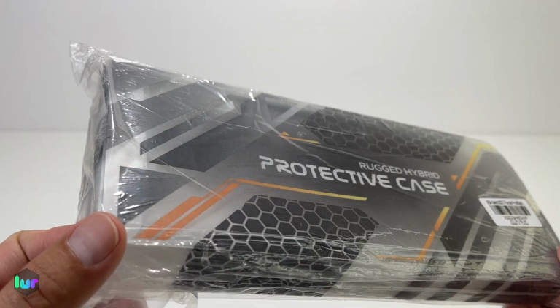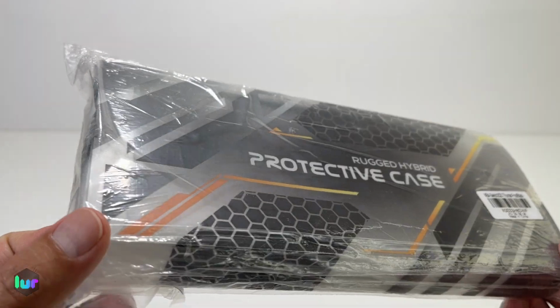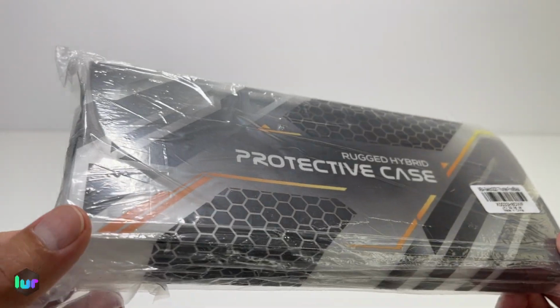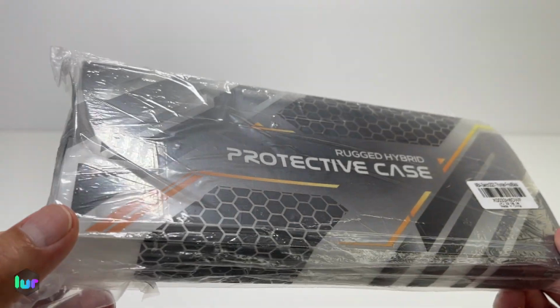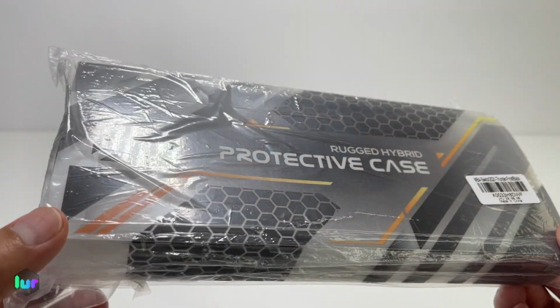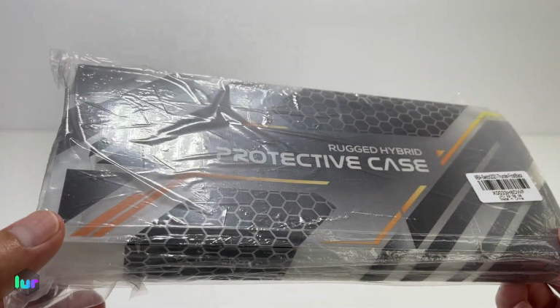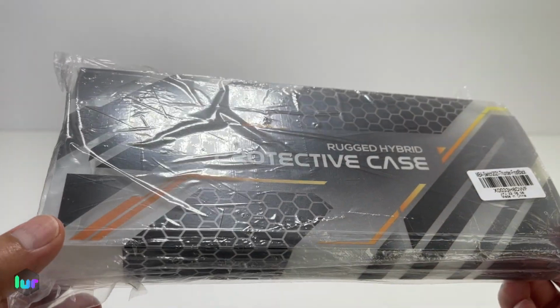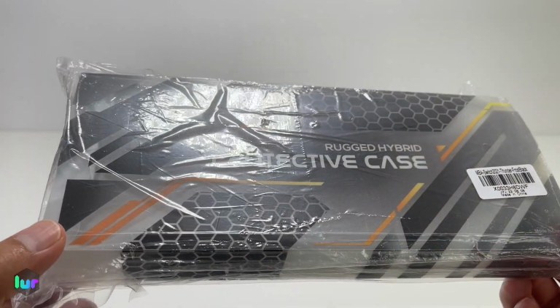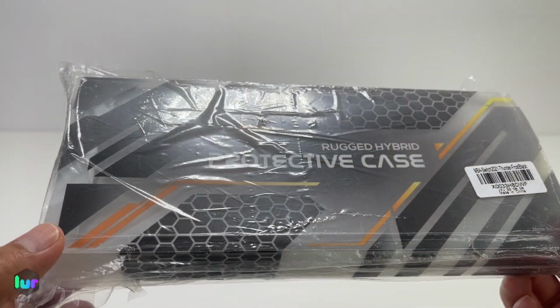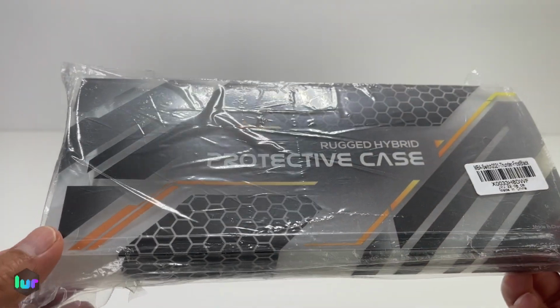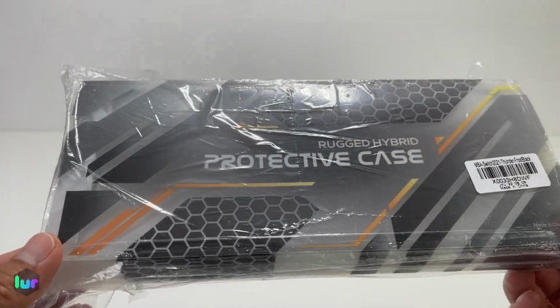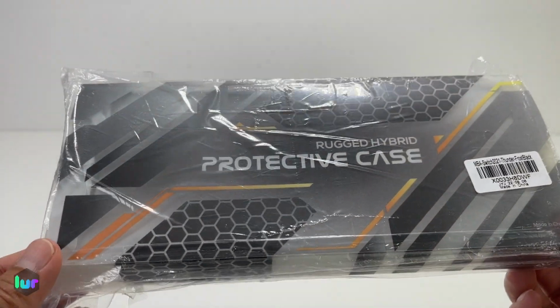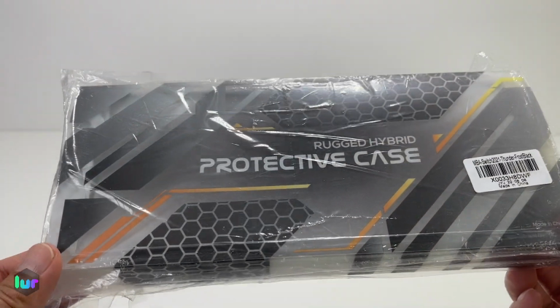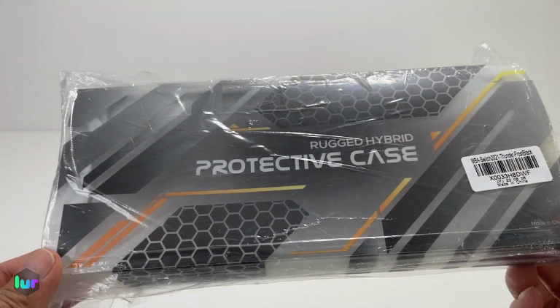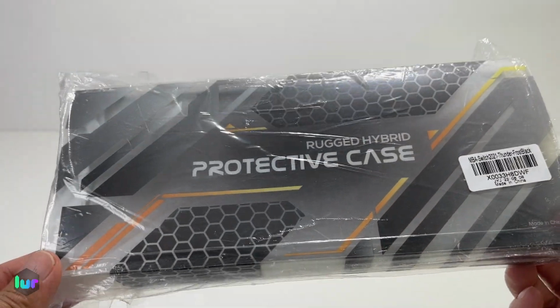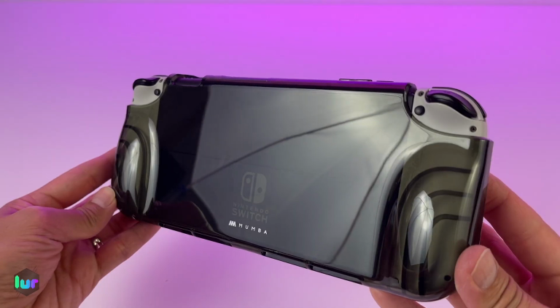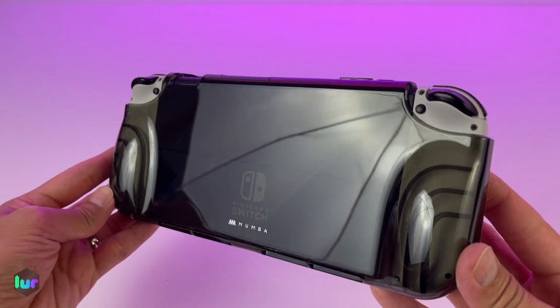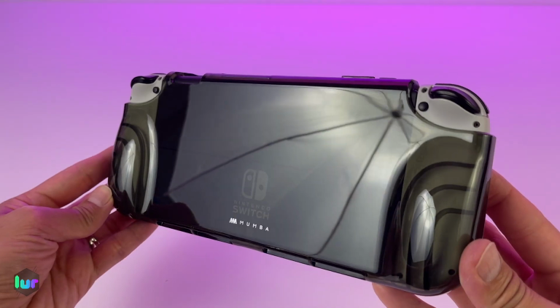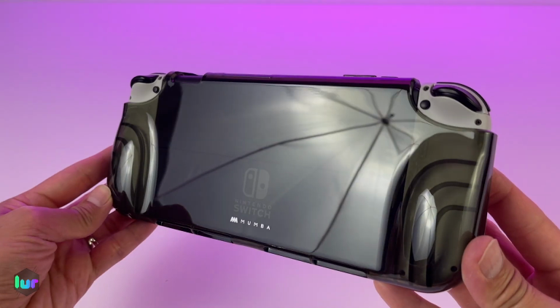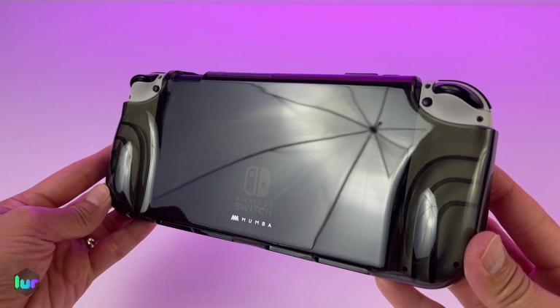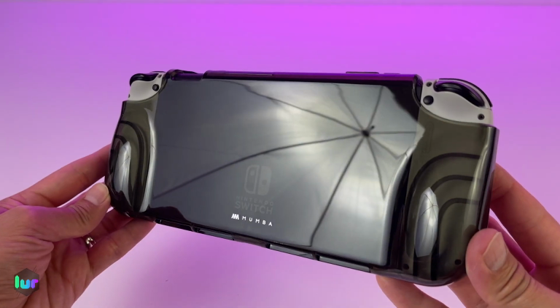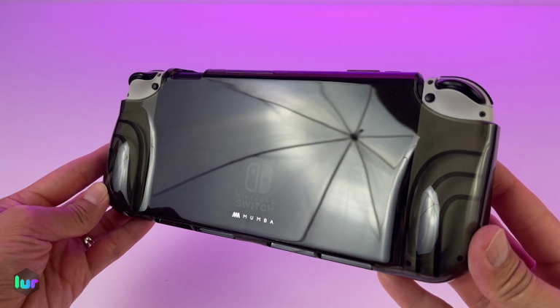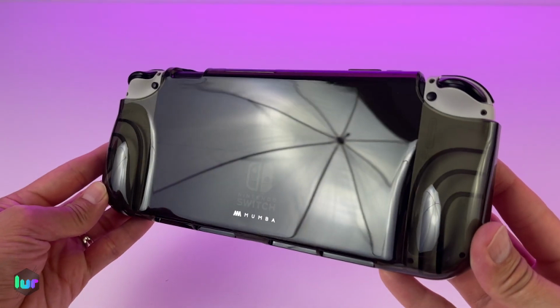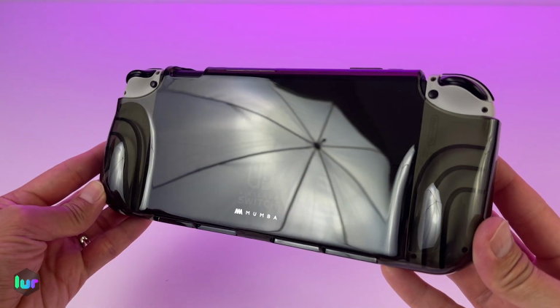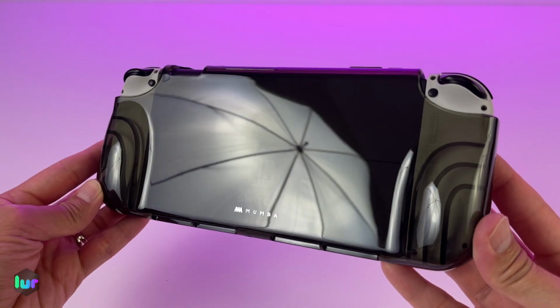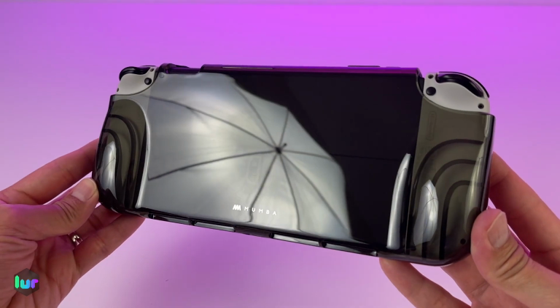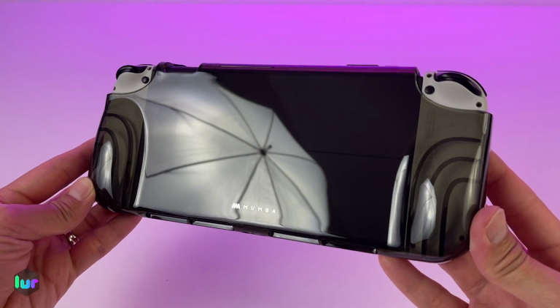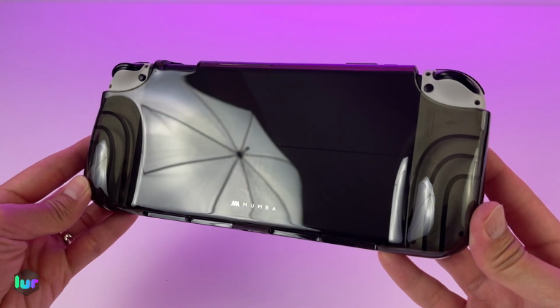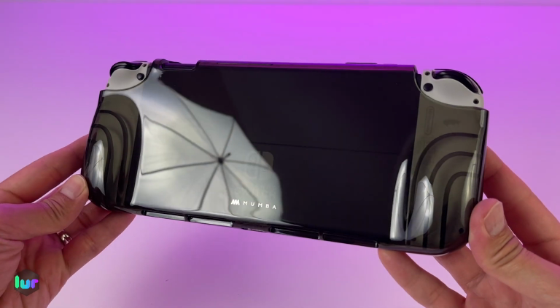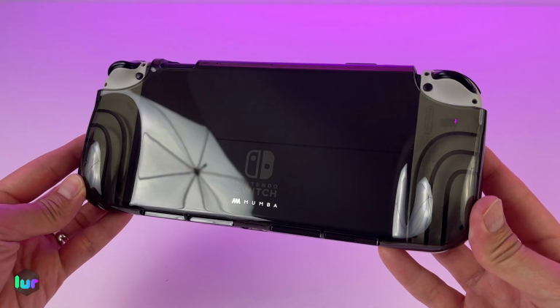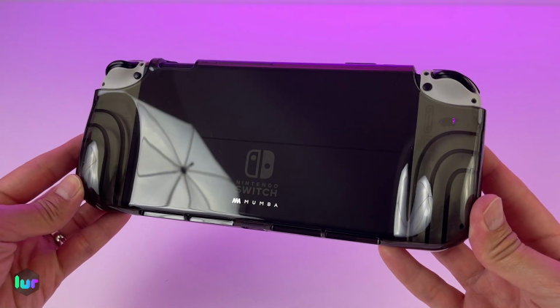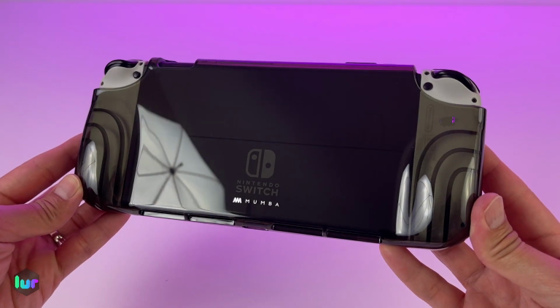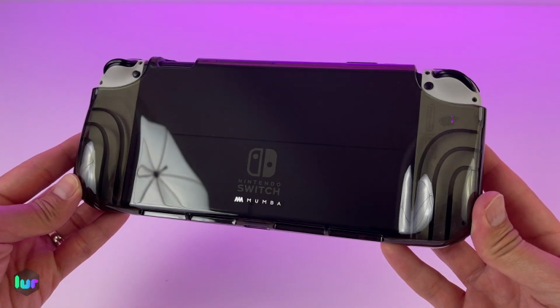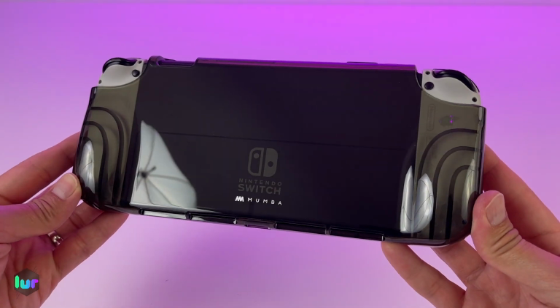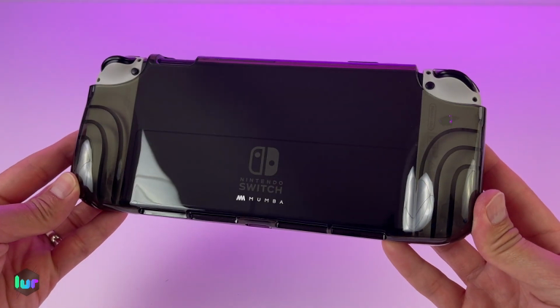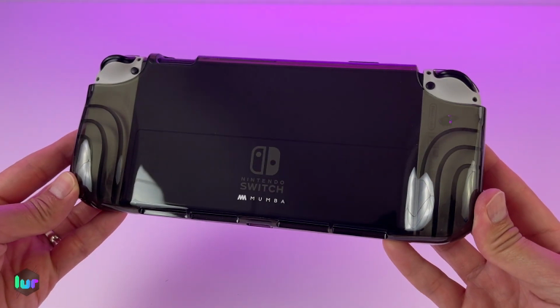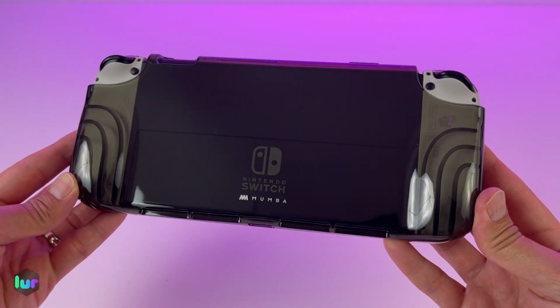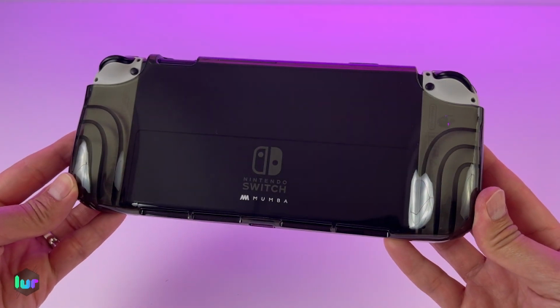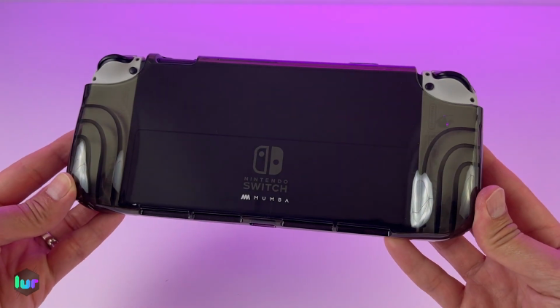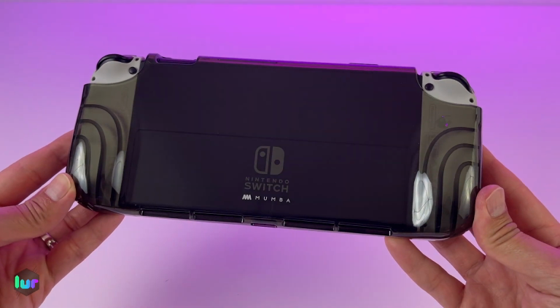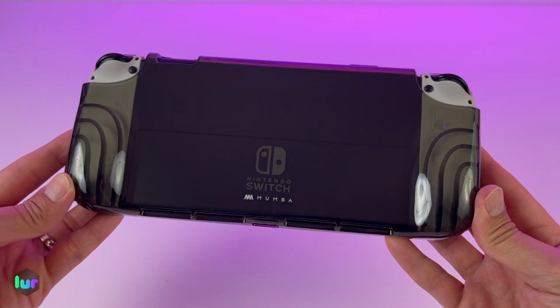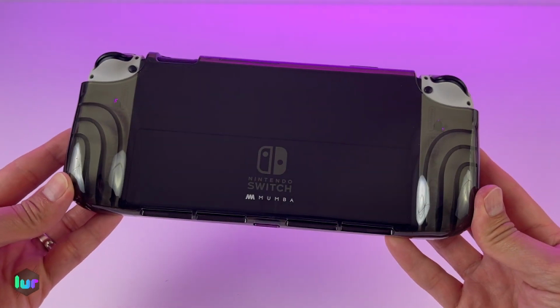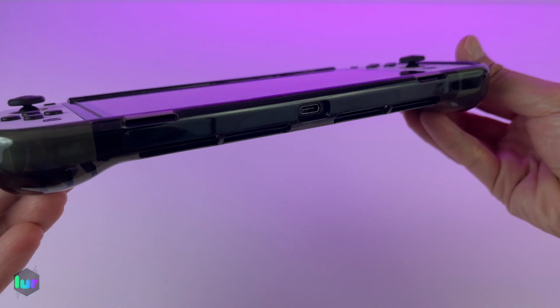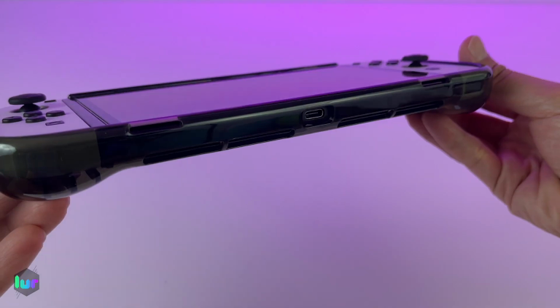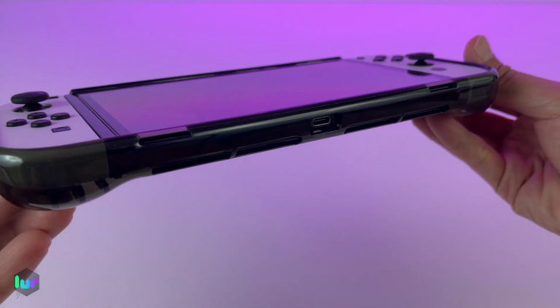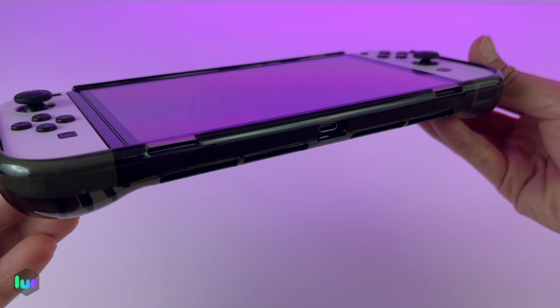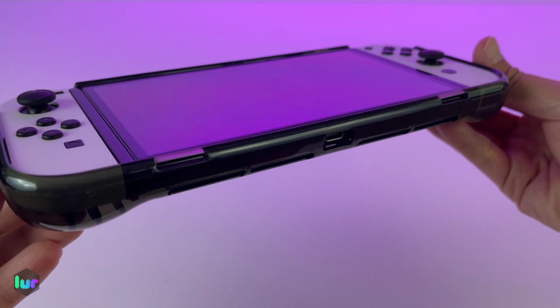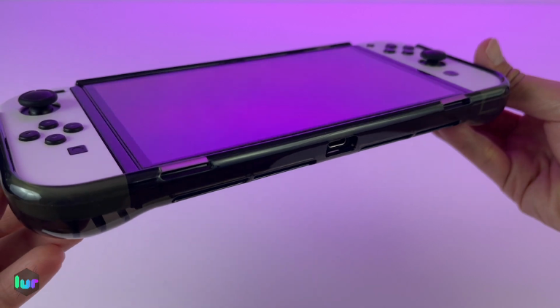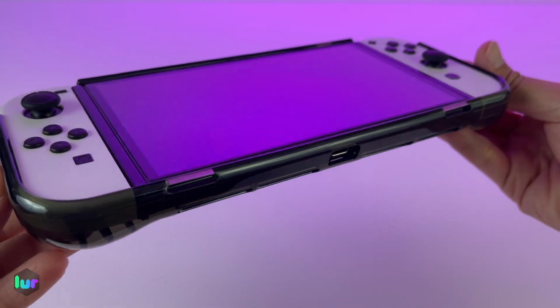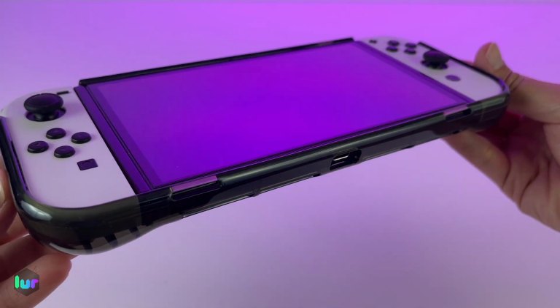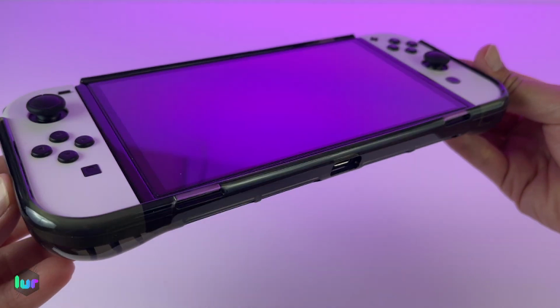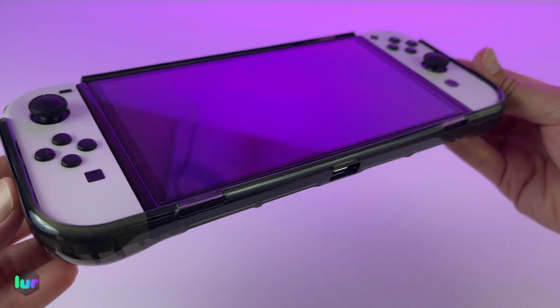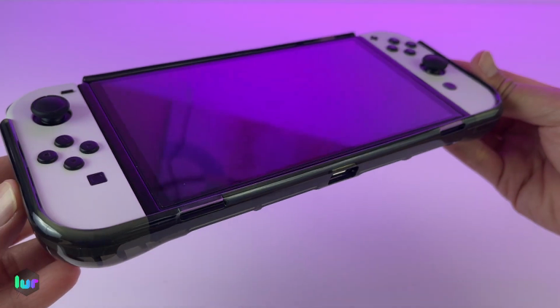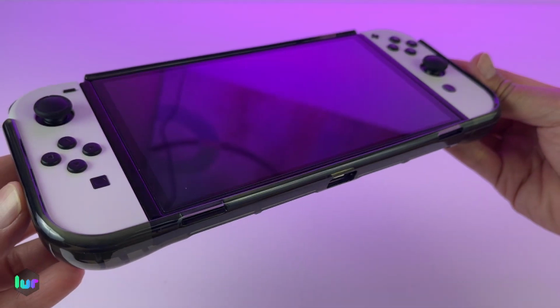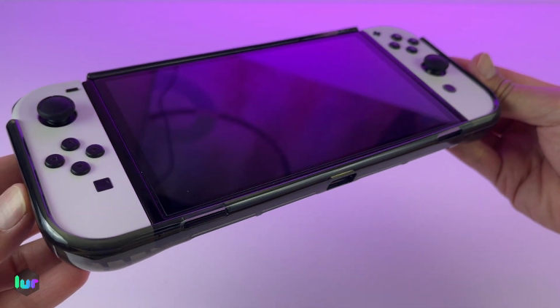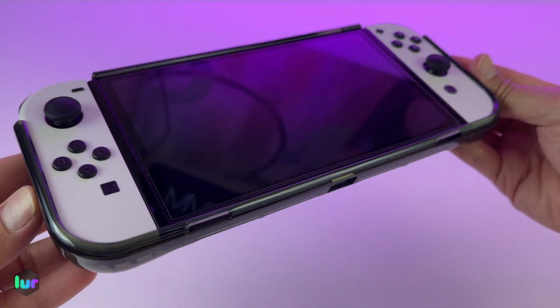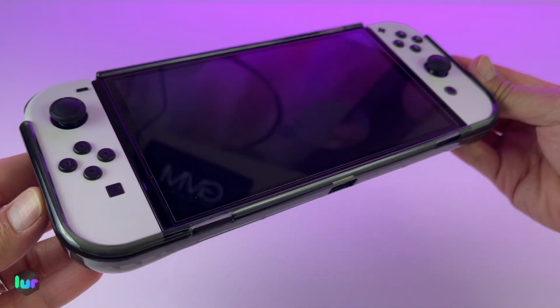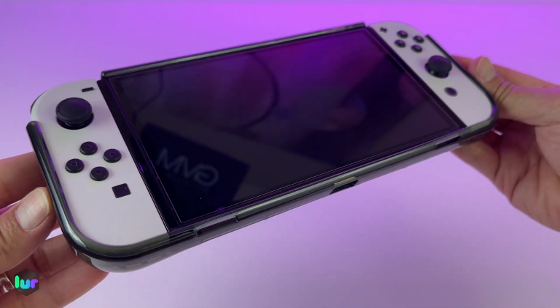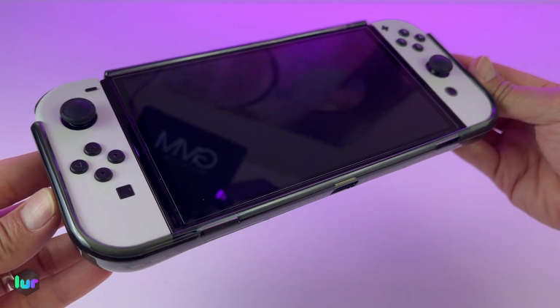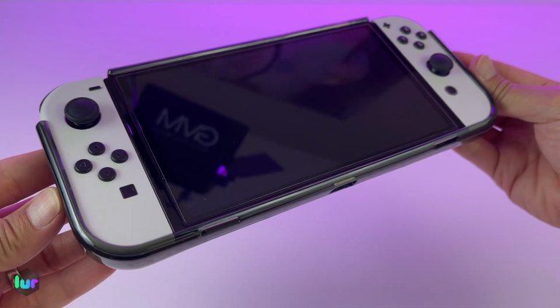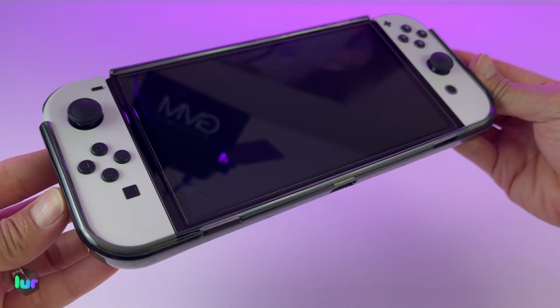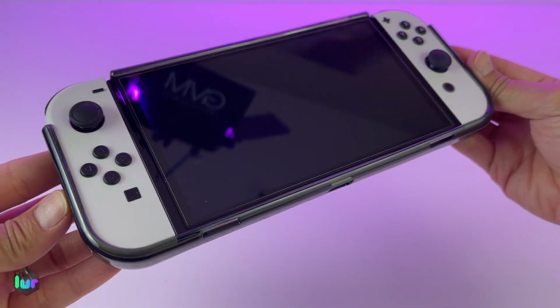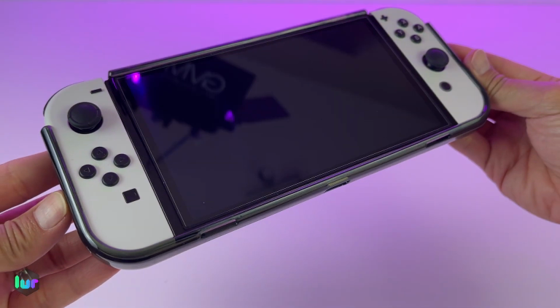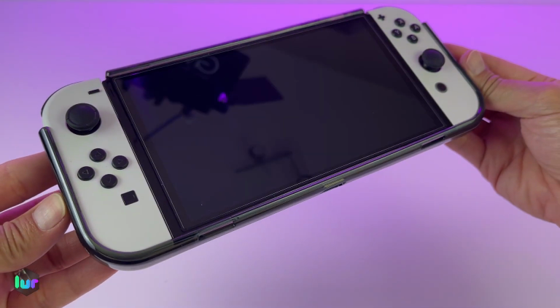It's Aliyah back for another video. Today we have the Mamba Rugged Hybrid Protective Case. This fits the Nintendo OLED Switch and it's the Thunderbolt series.